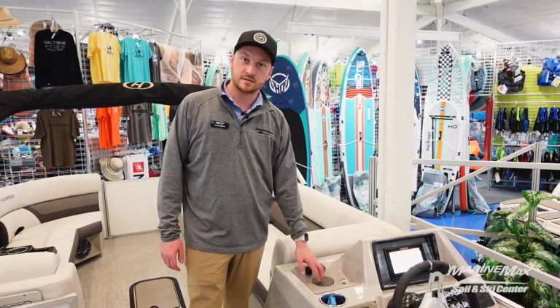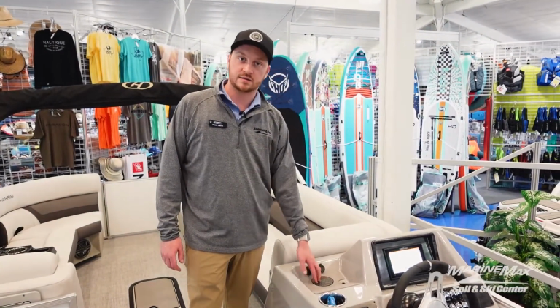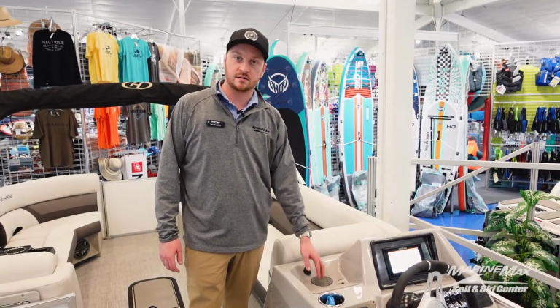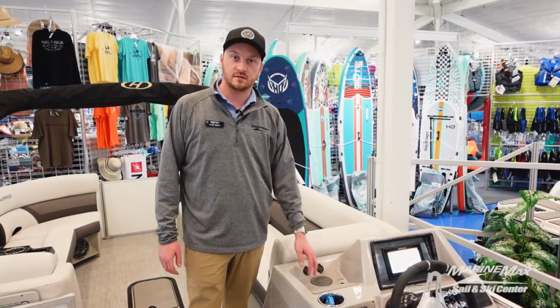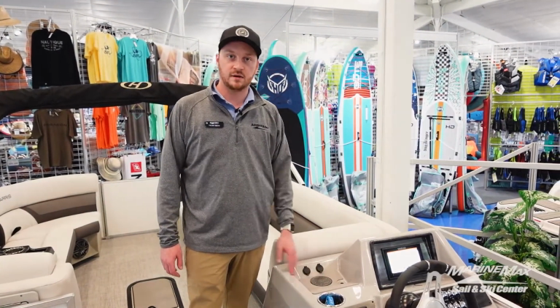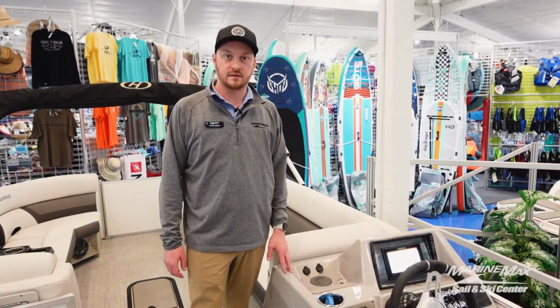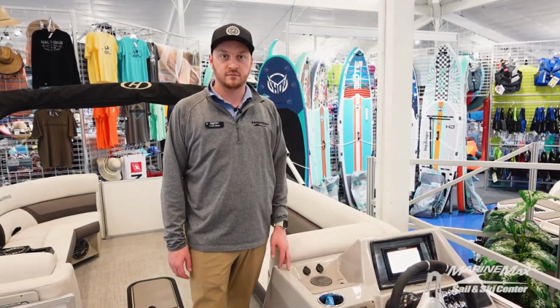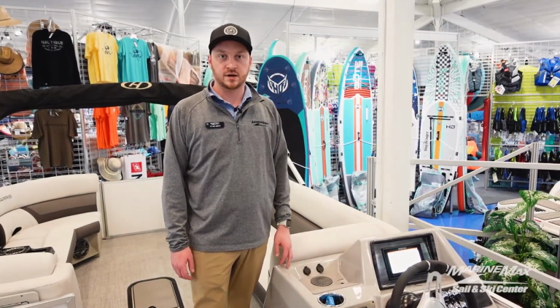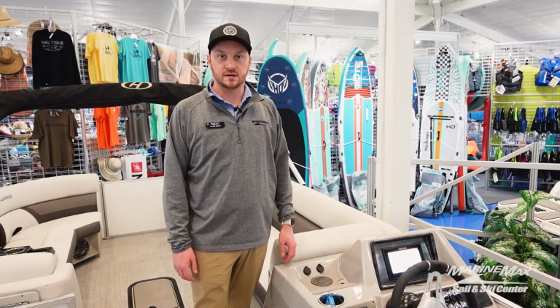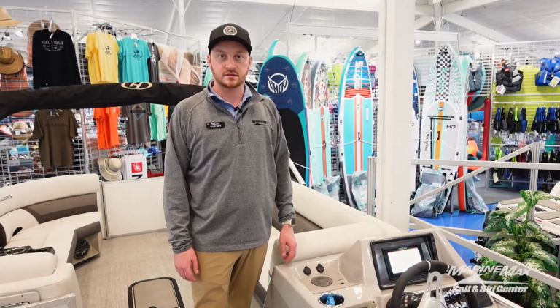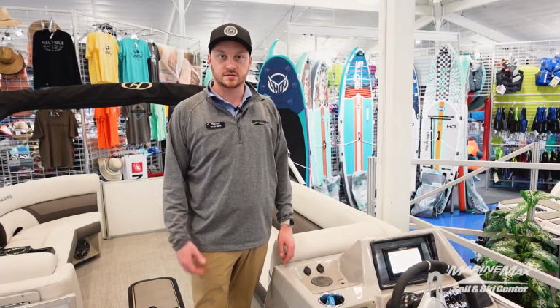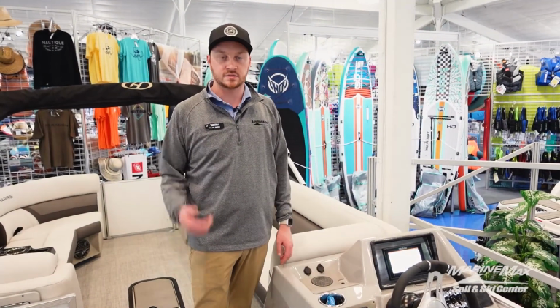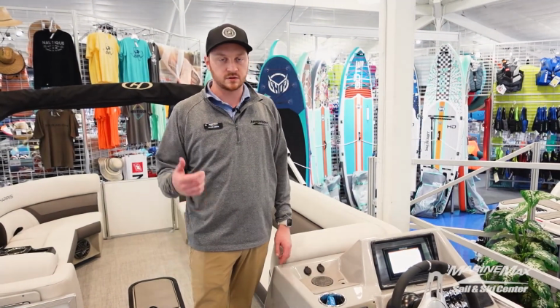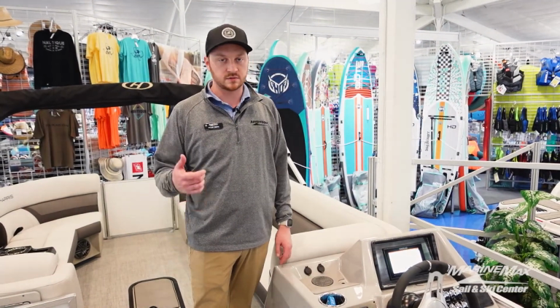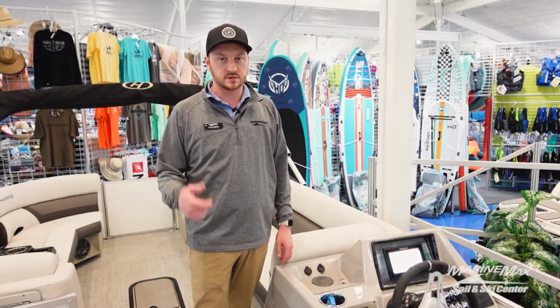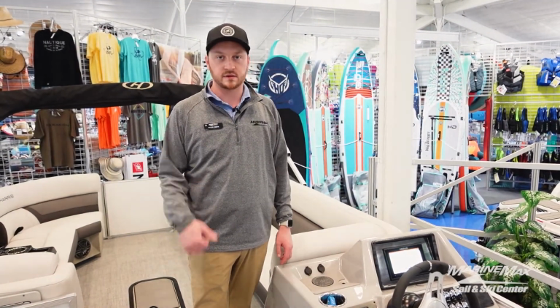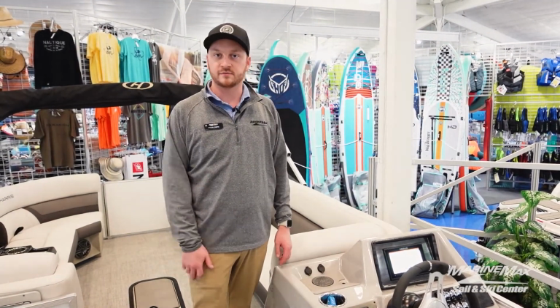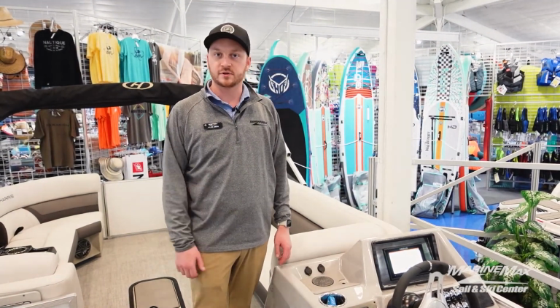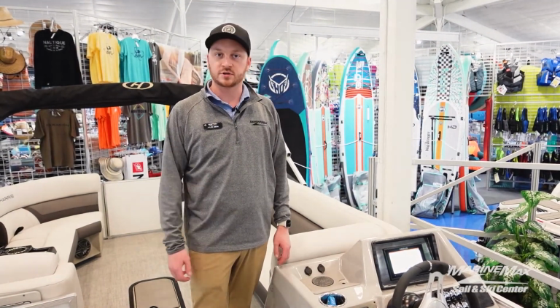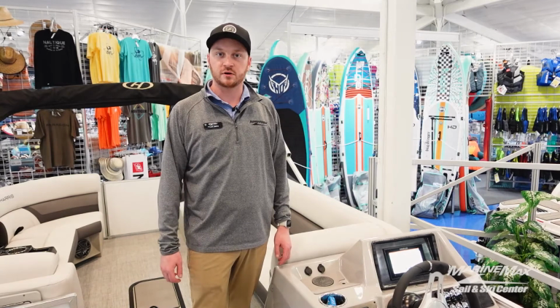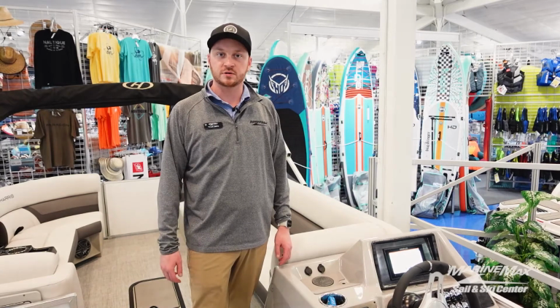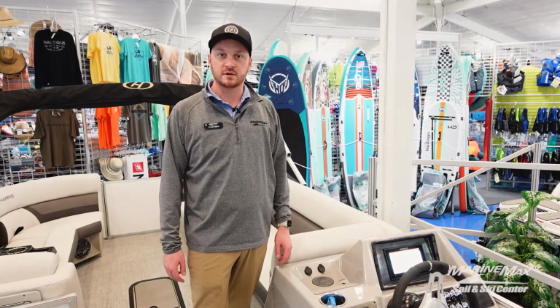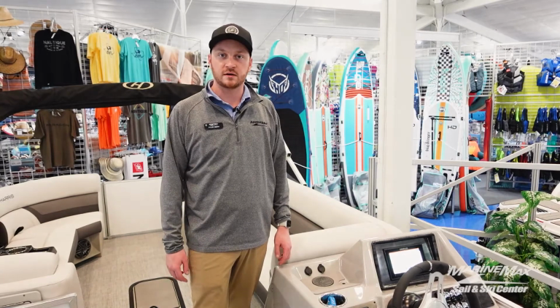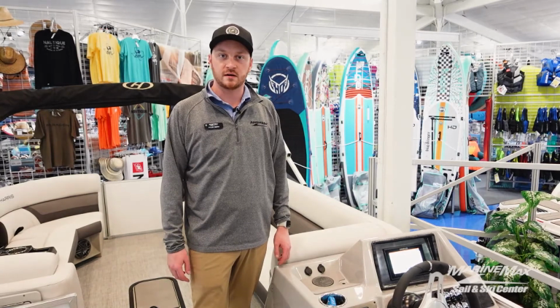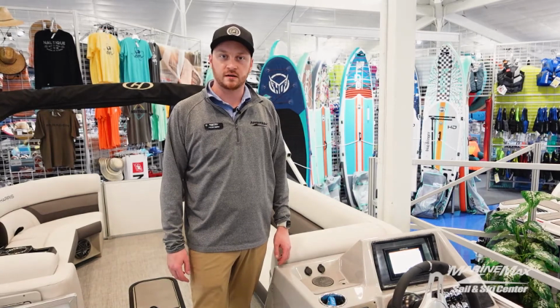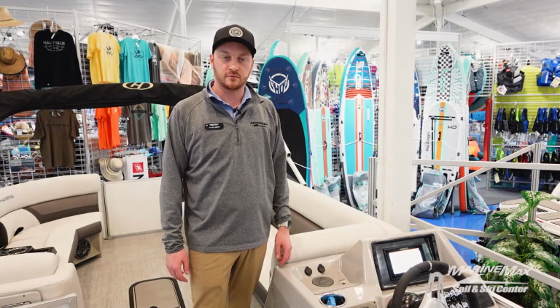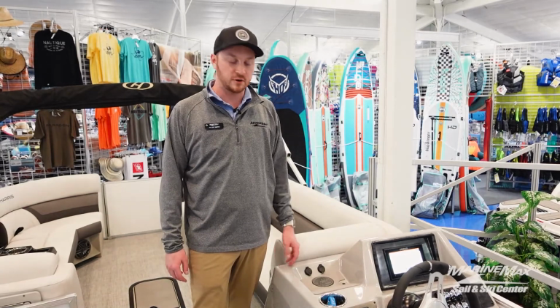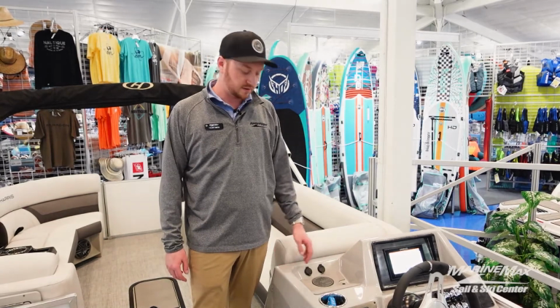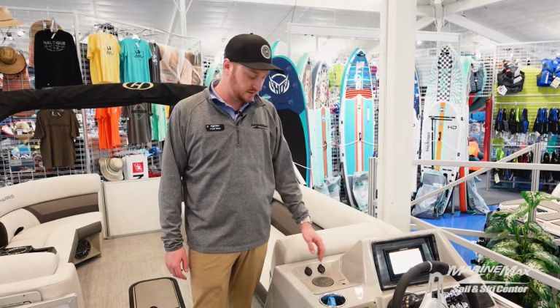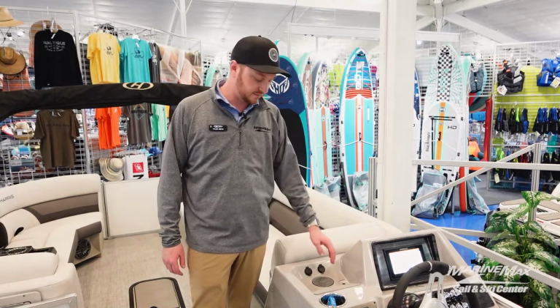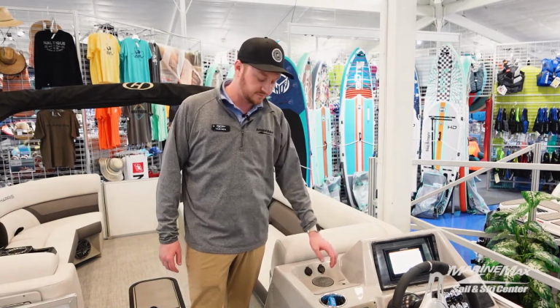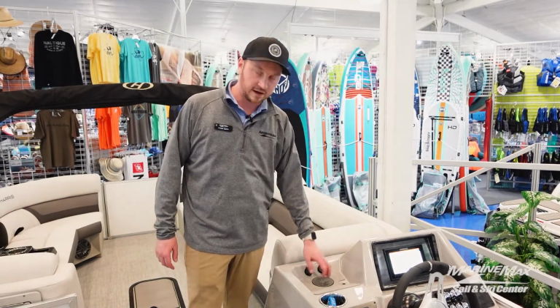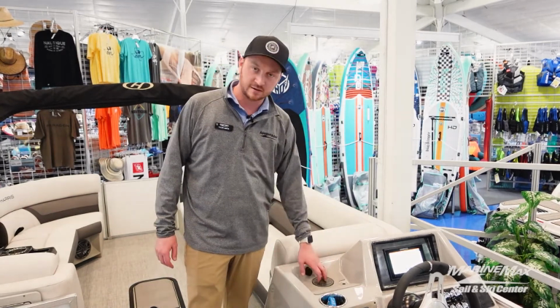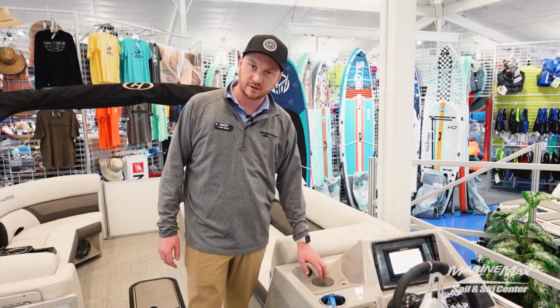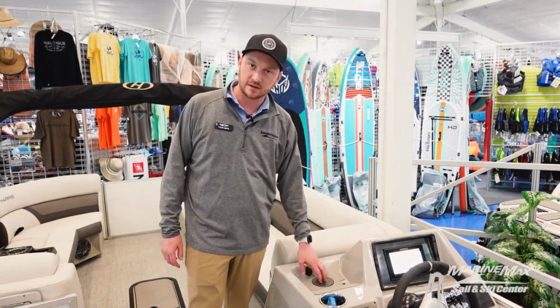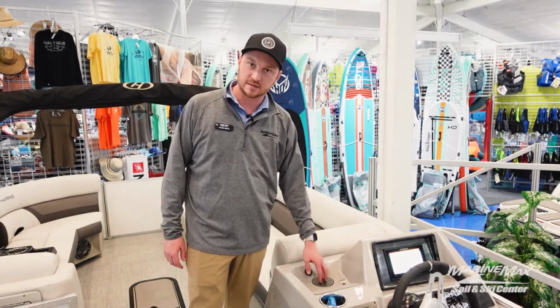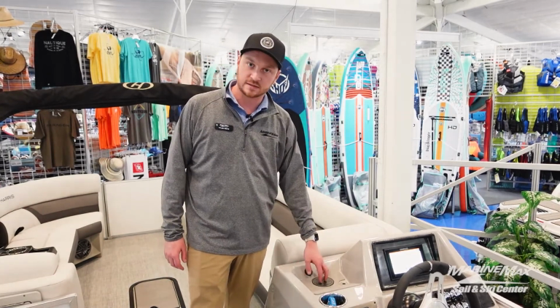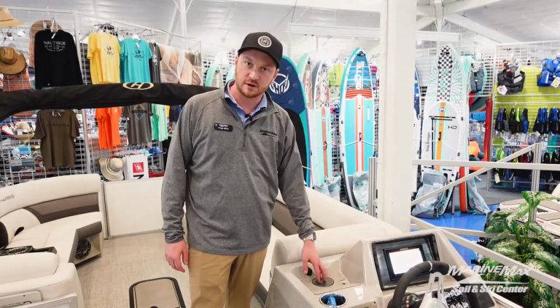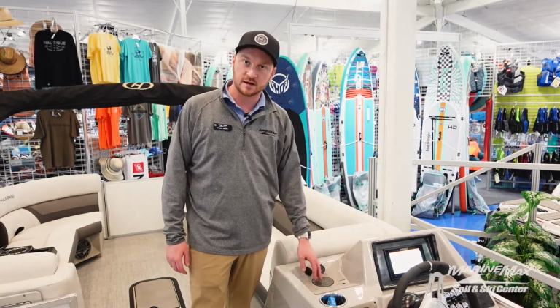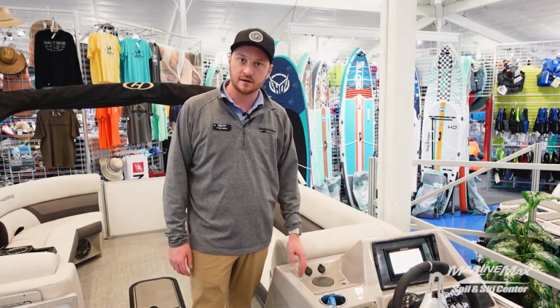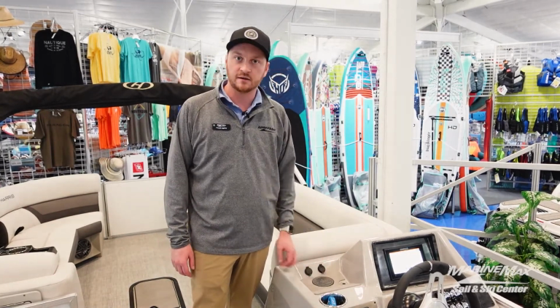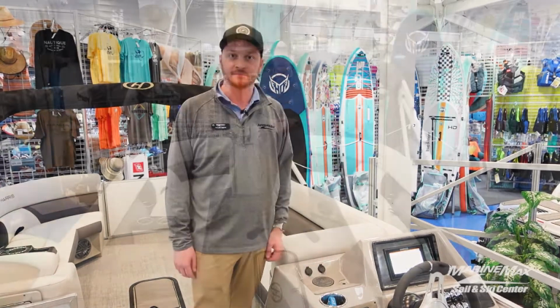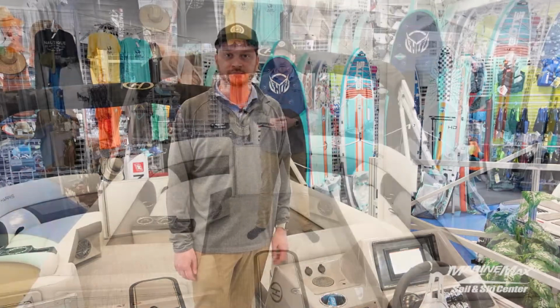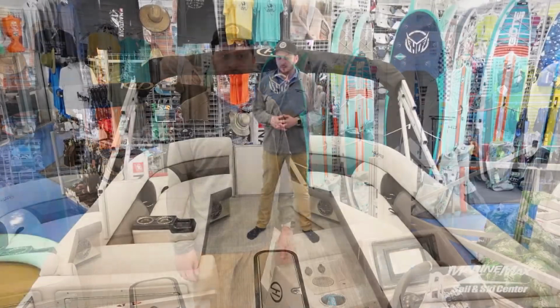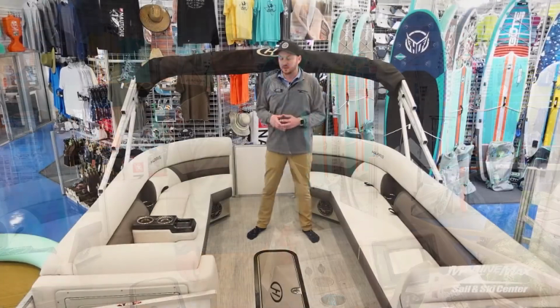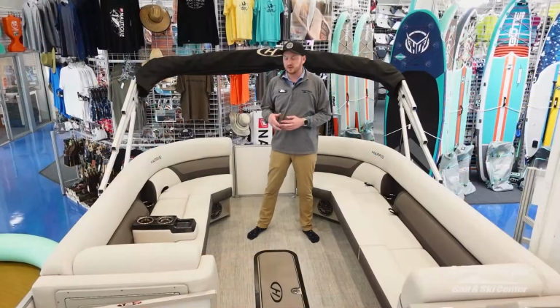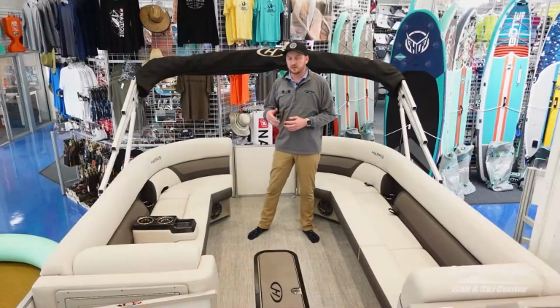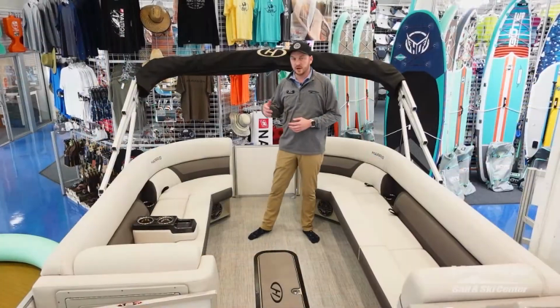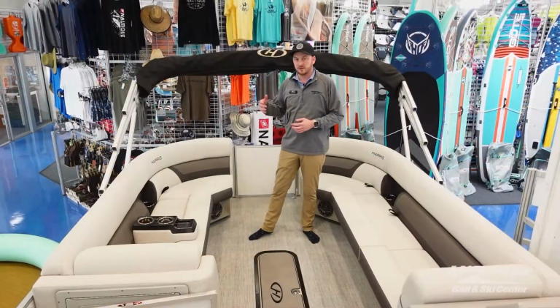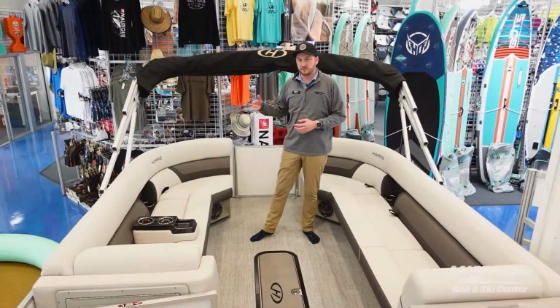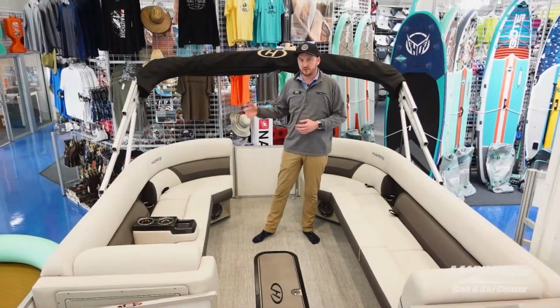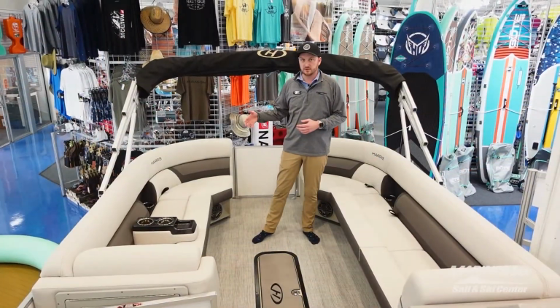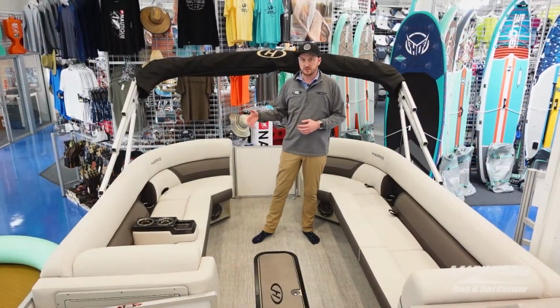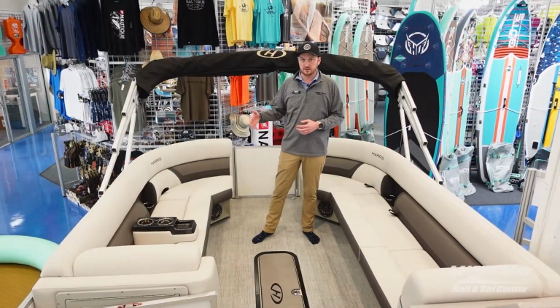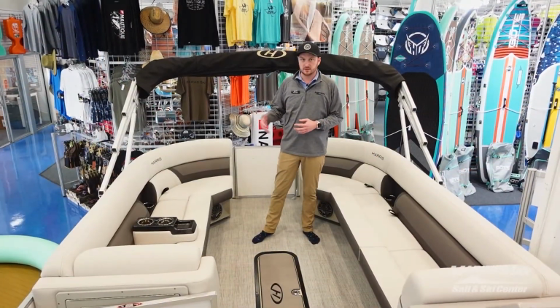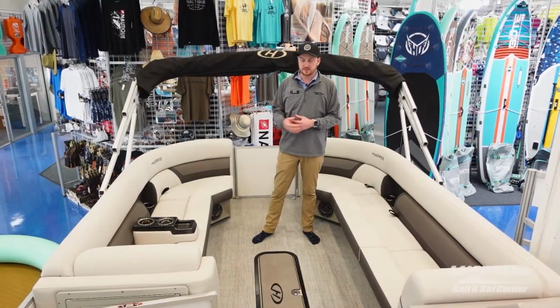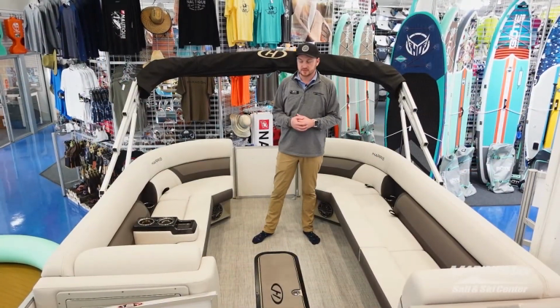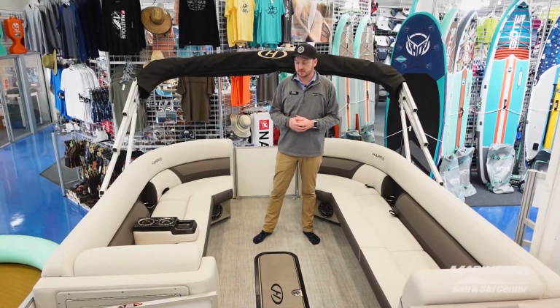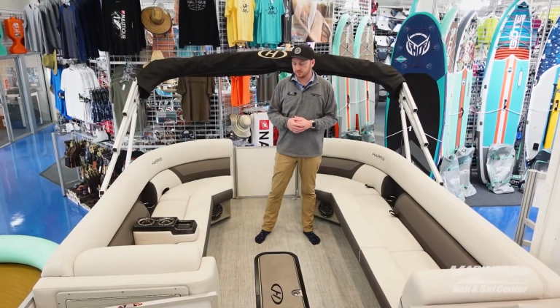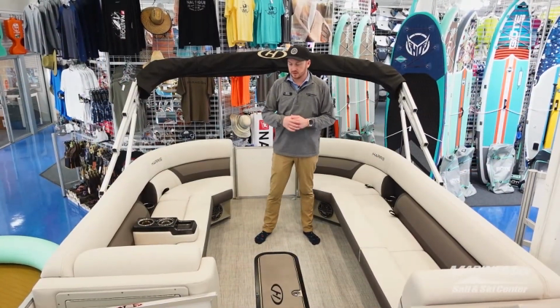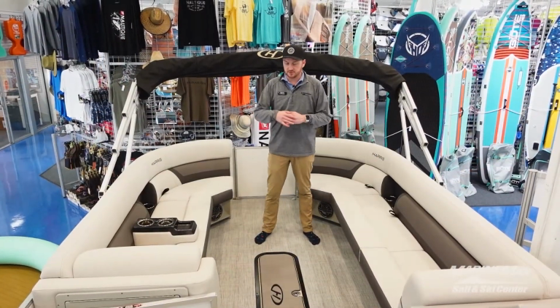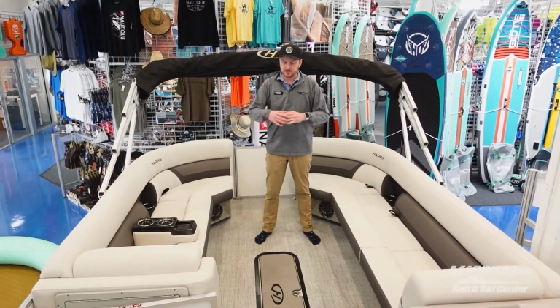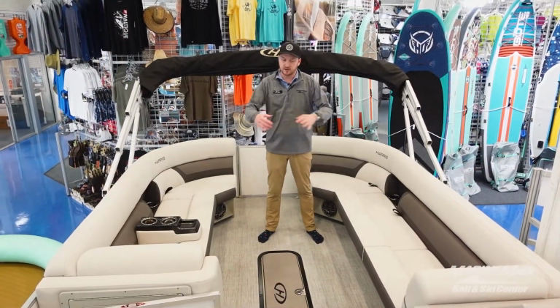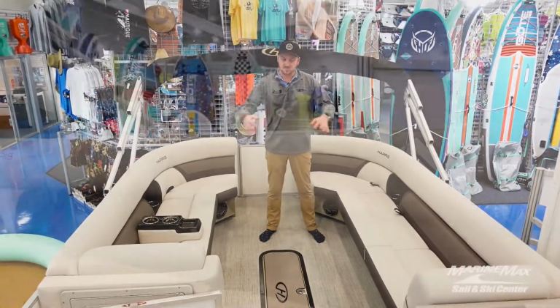A nice little extra that we put in here is a wireless charging pad. Everybody knows you're always looking for a charge when you're out on the water — you can find it really easy right here.